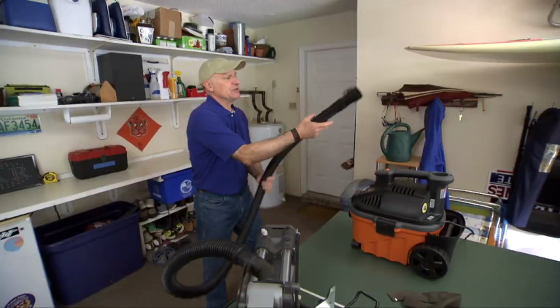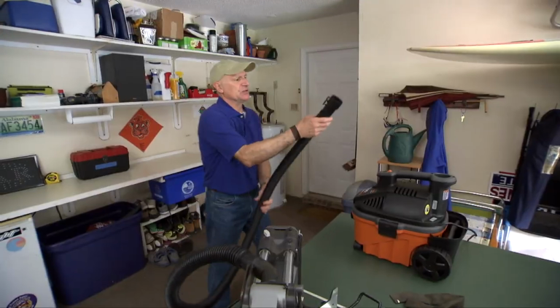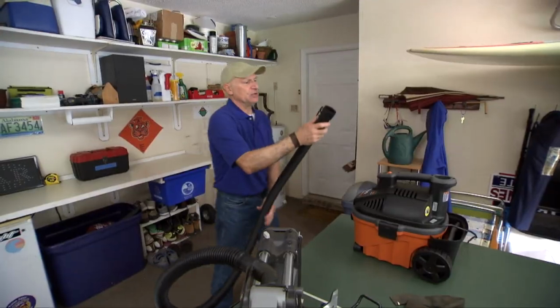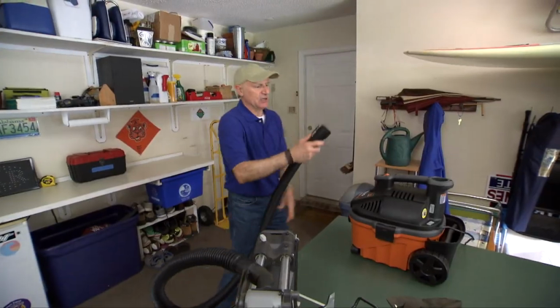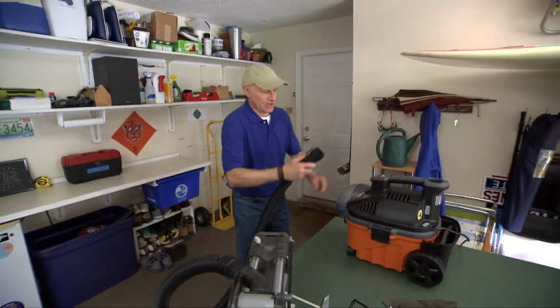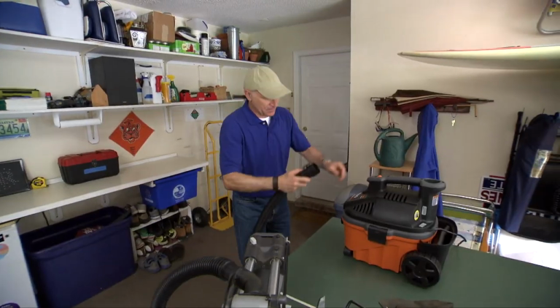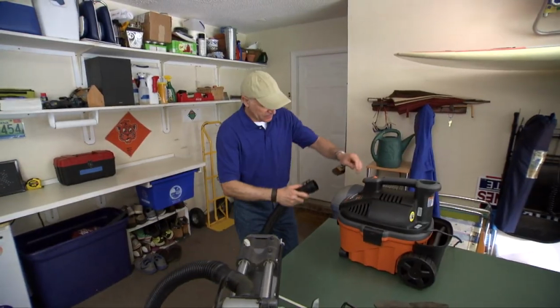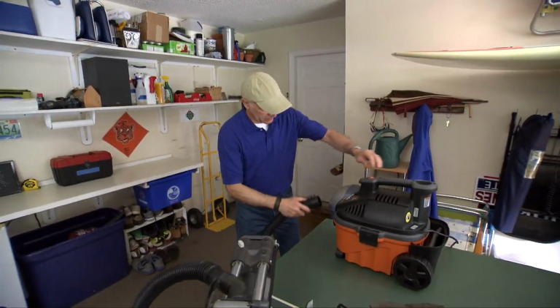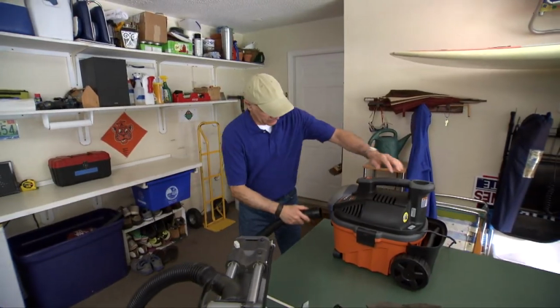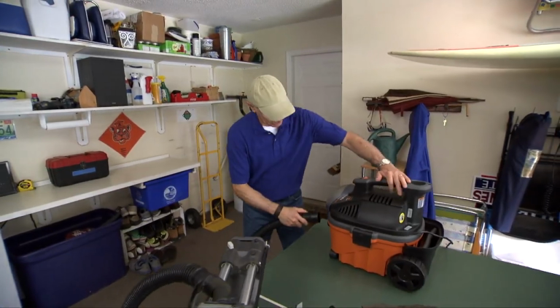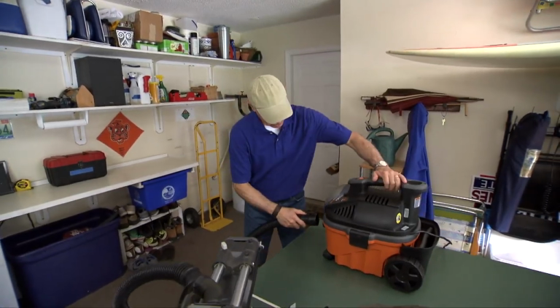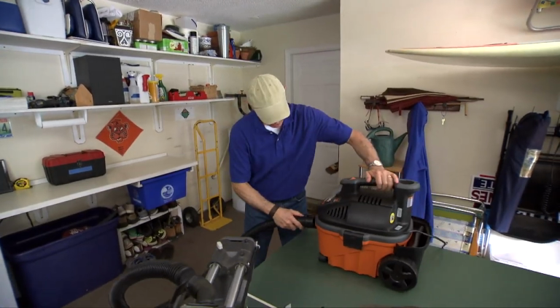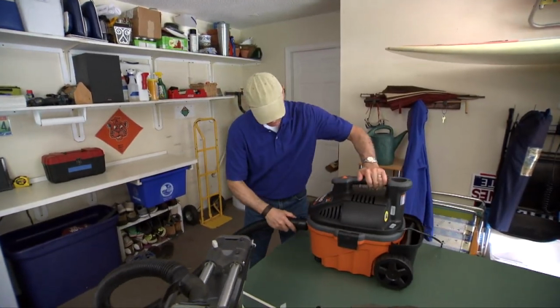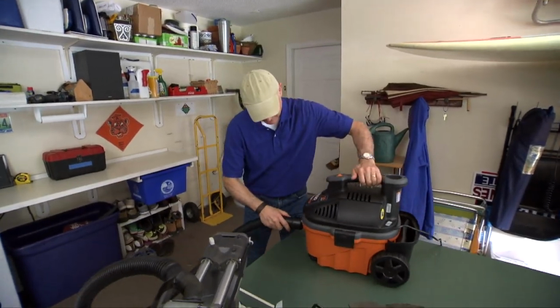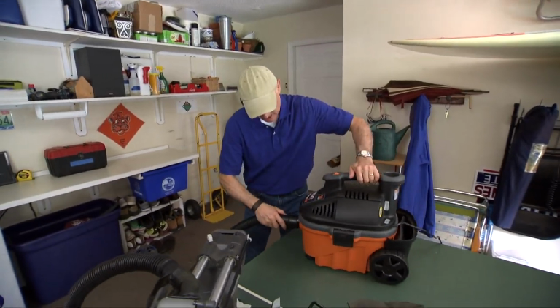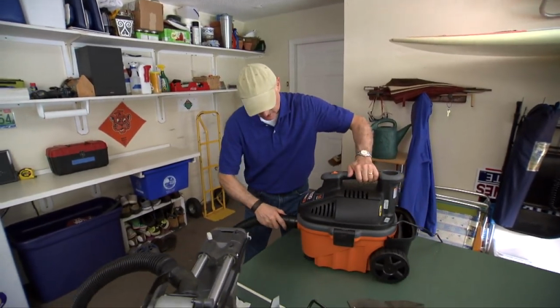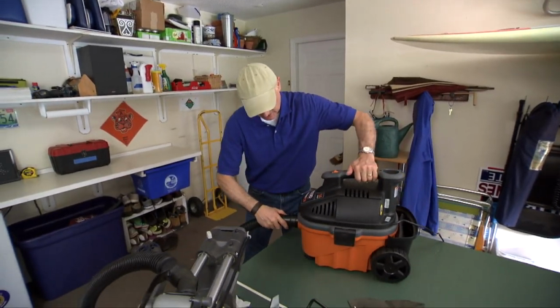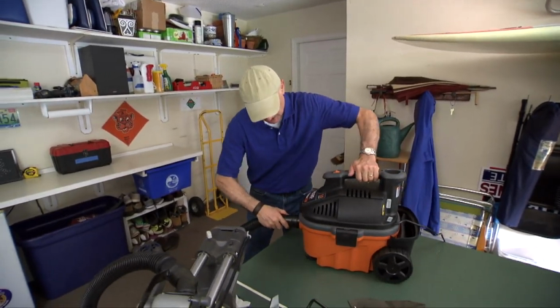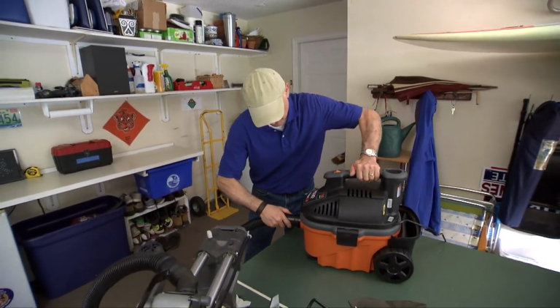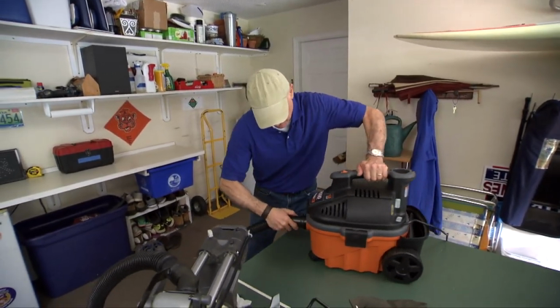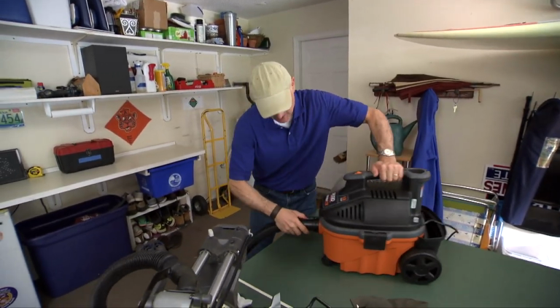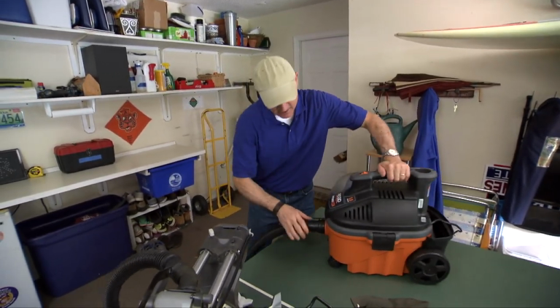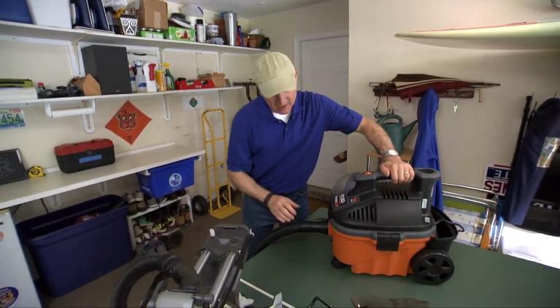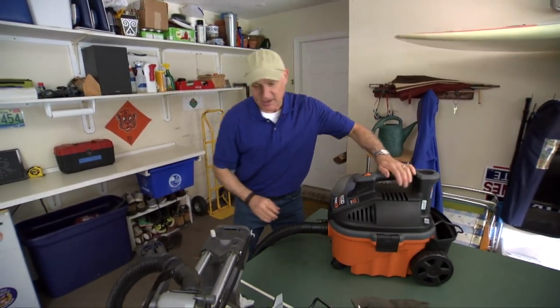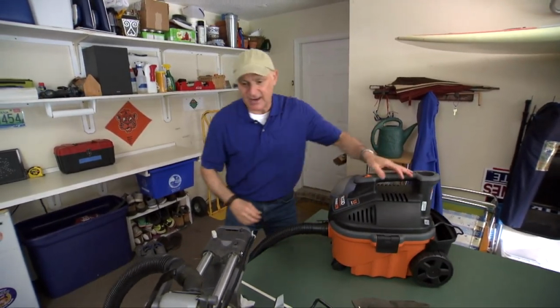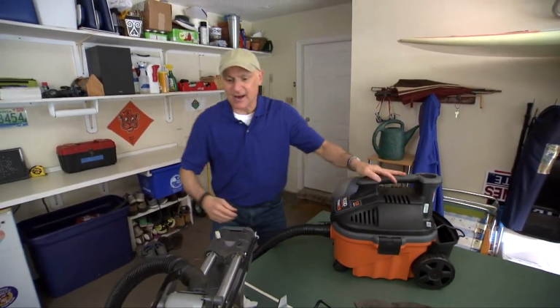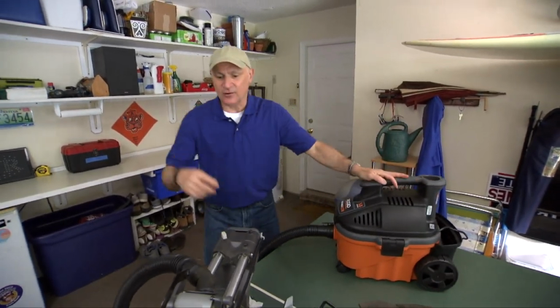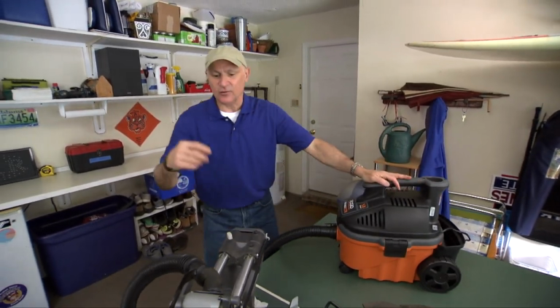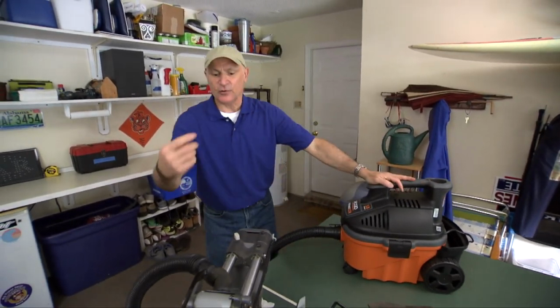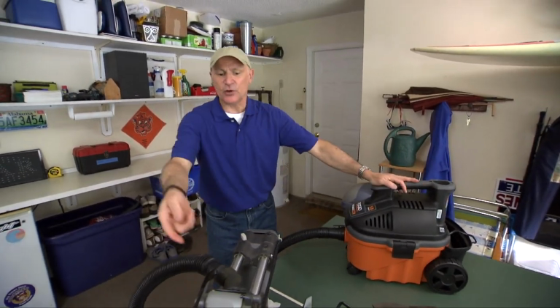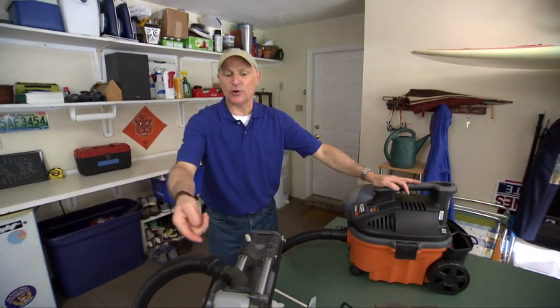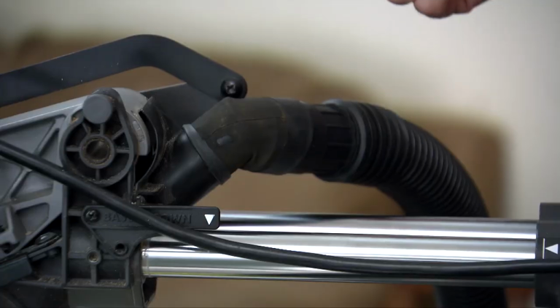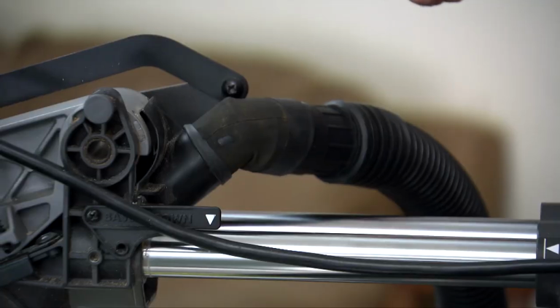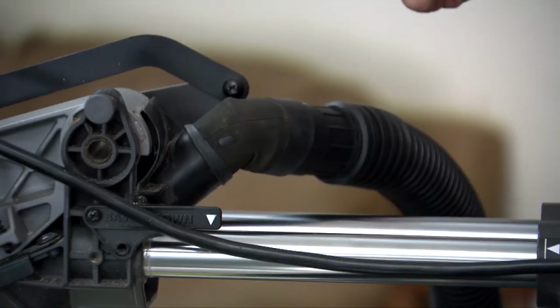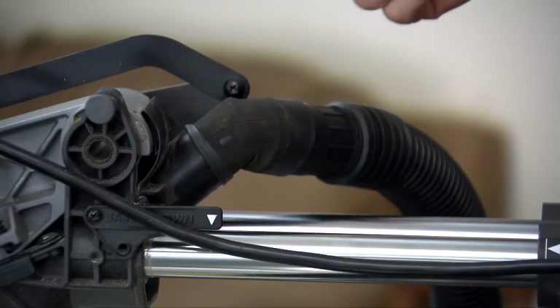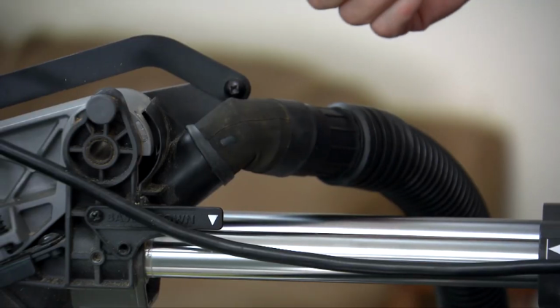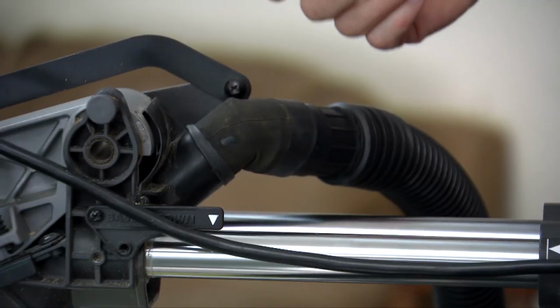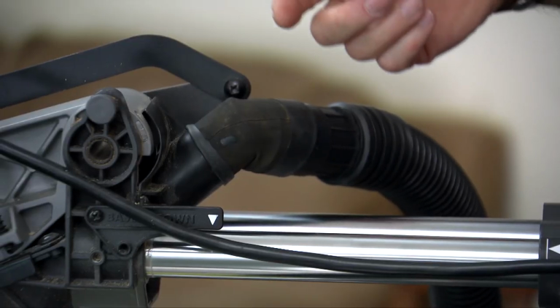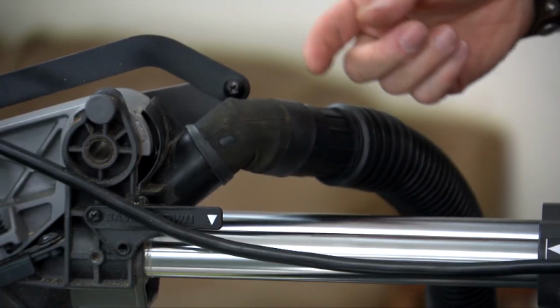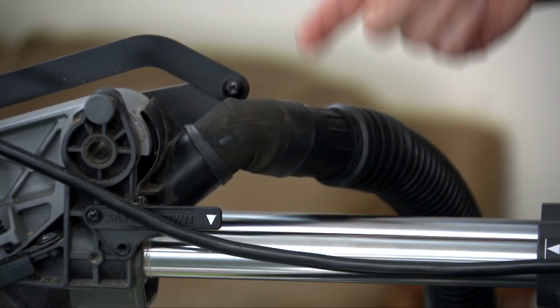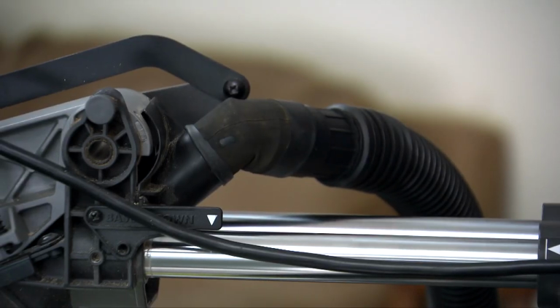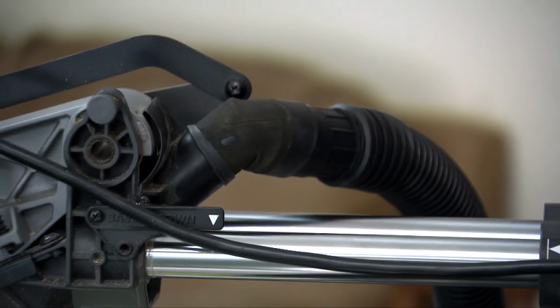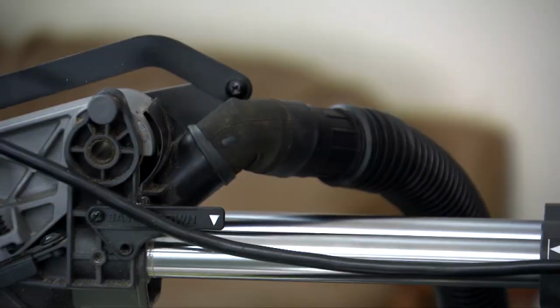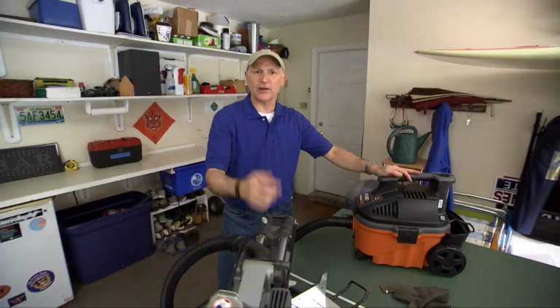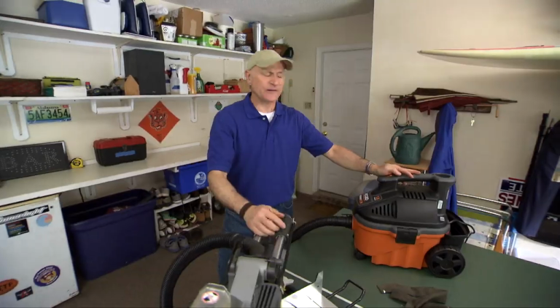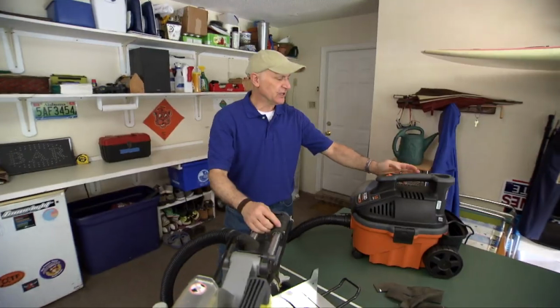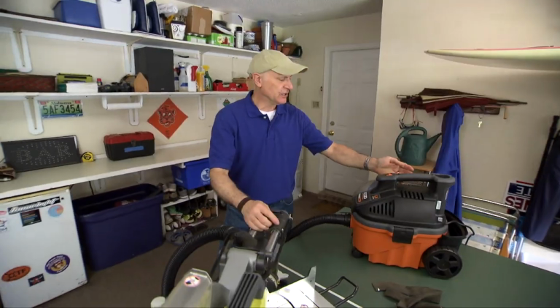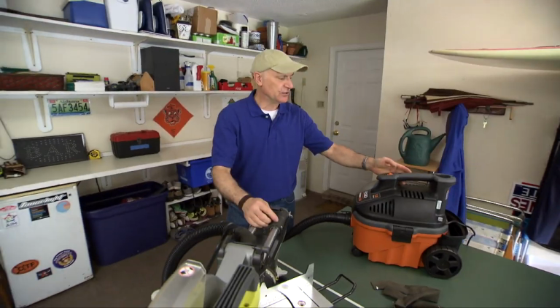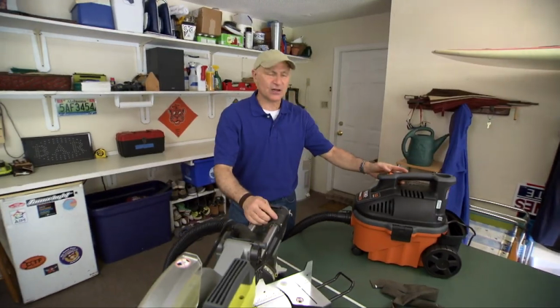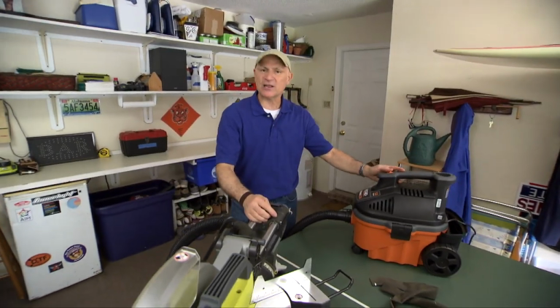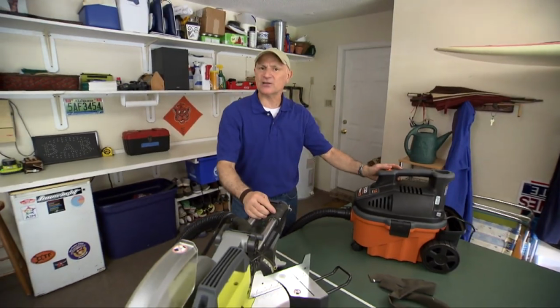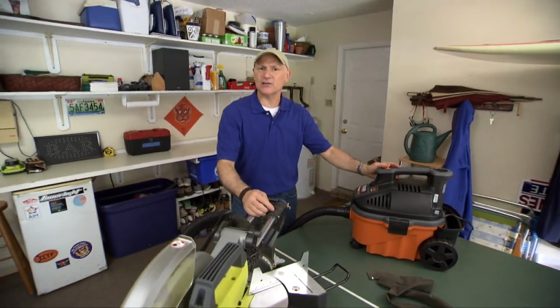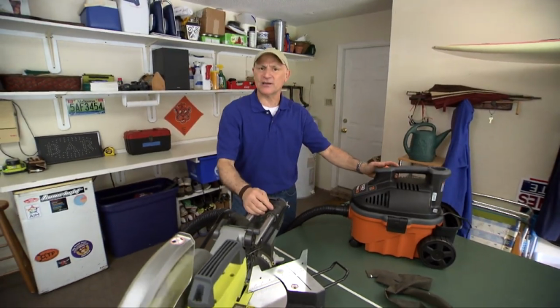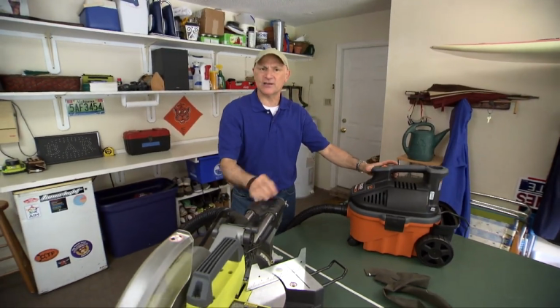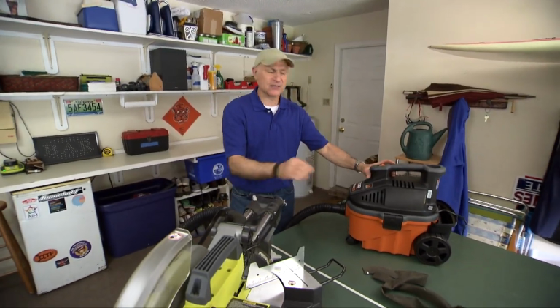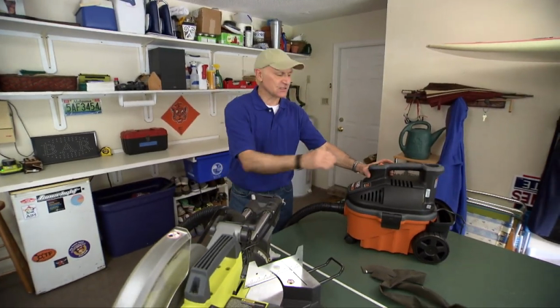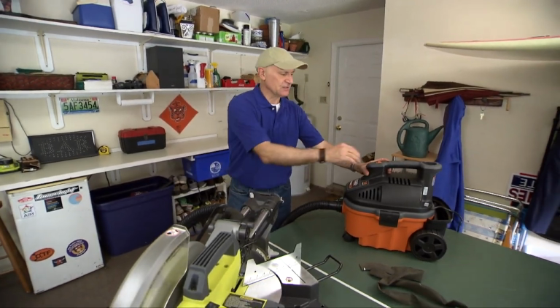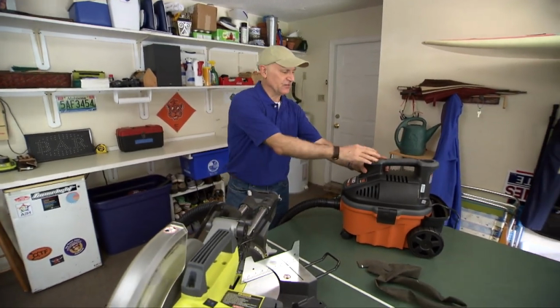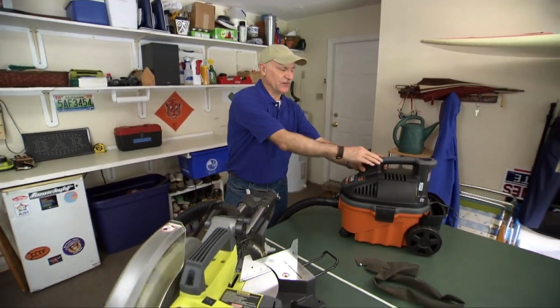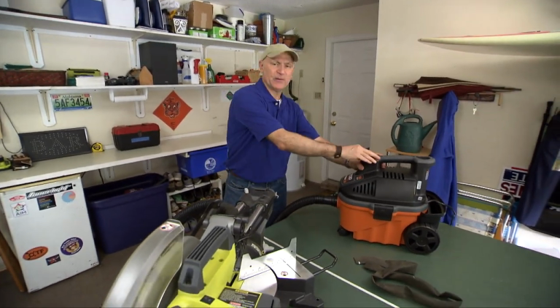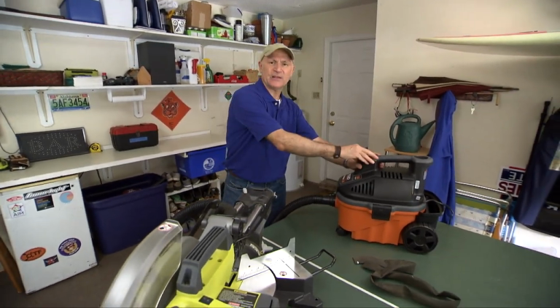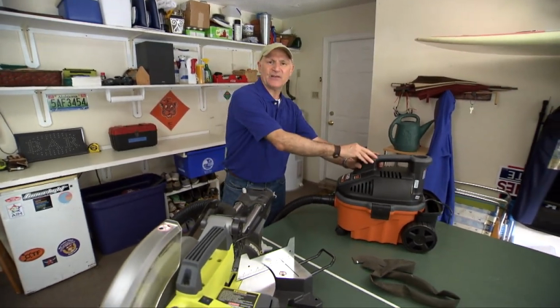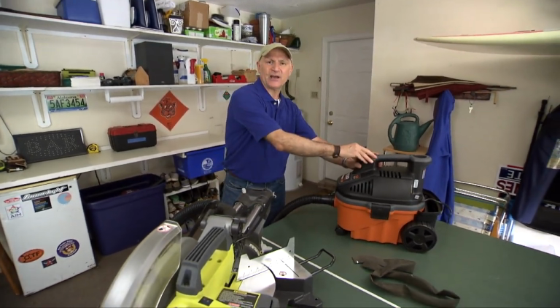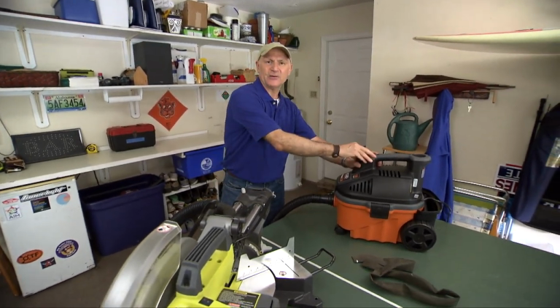Just hook it up to the vacuum itself, and now when you go to make a cut with the saw, all you need to do to collect all that dust is flip on the vacuum.